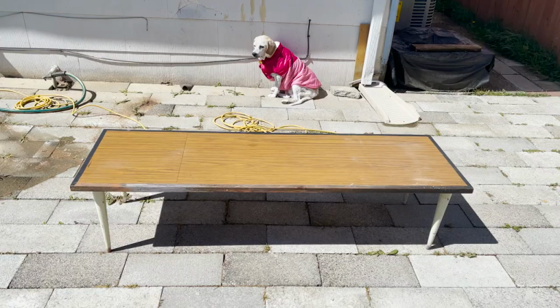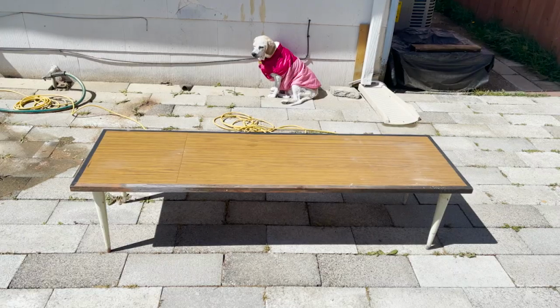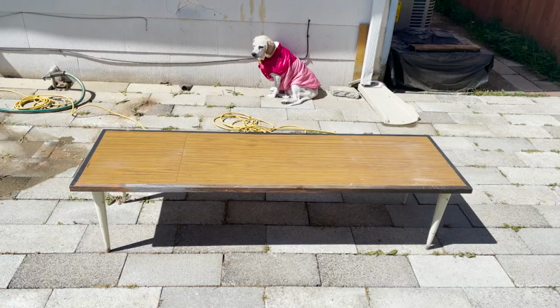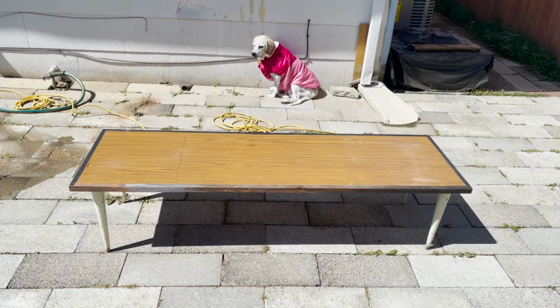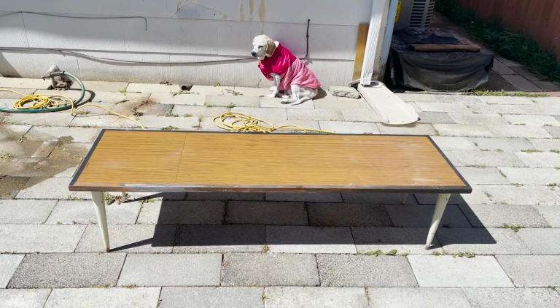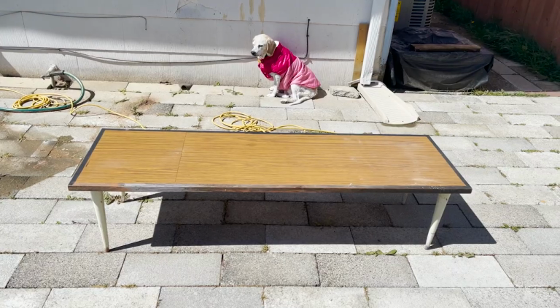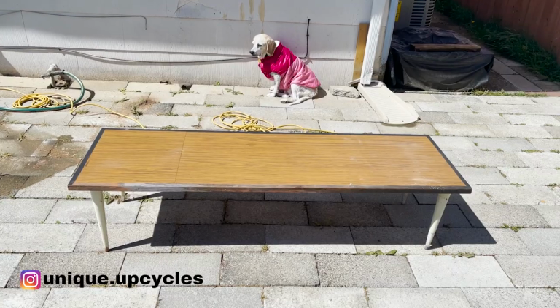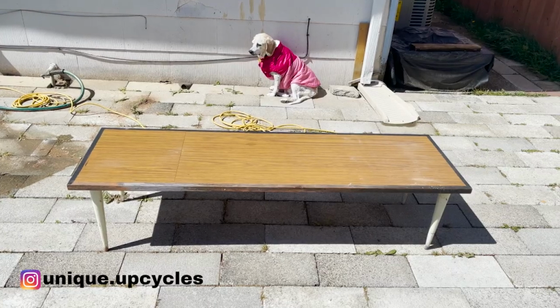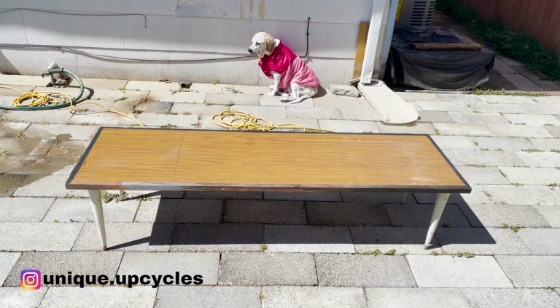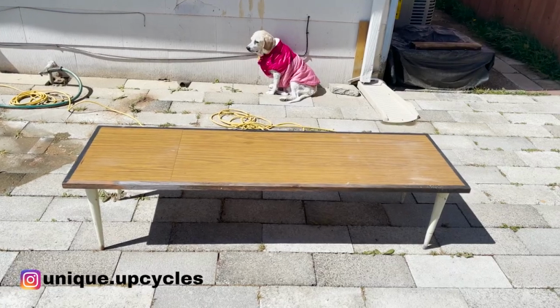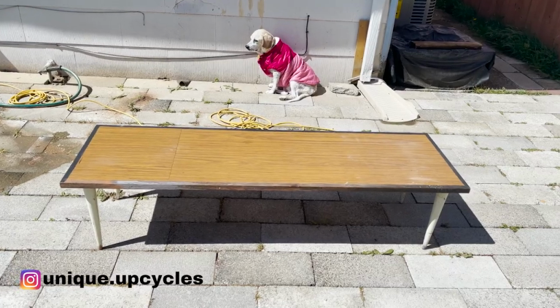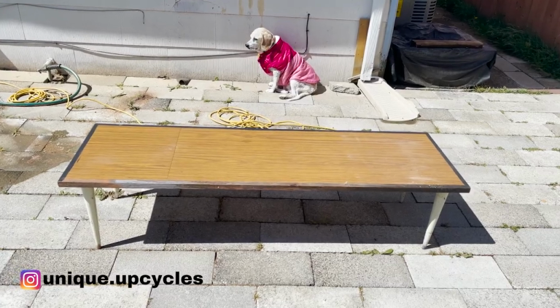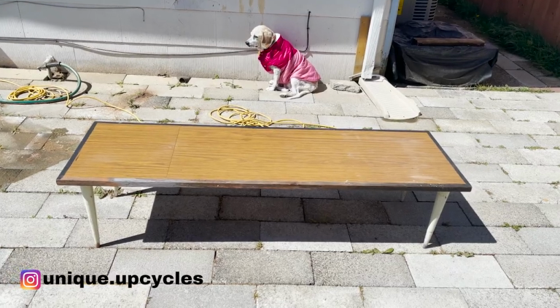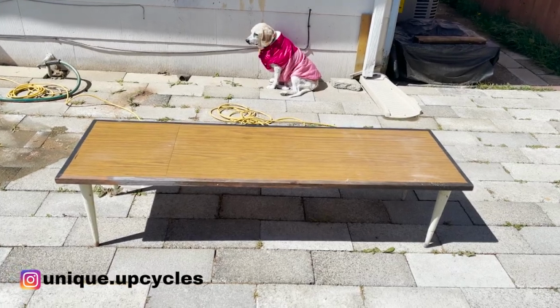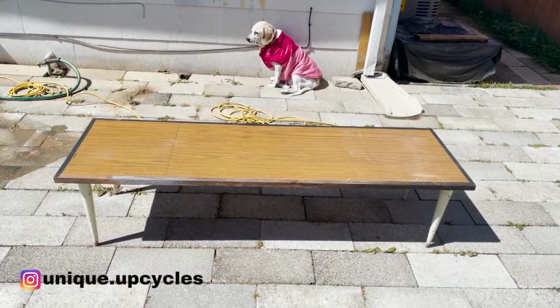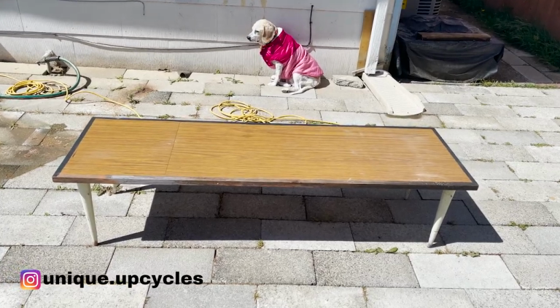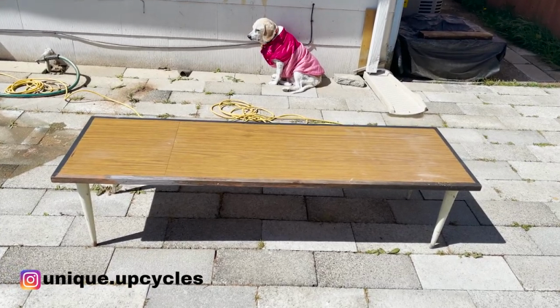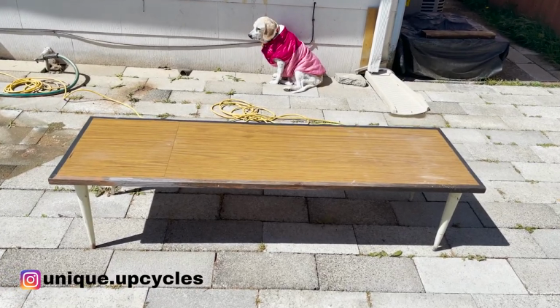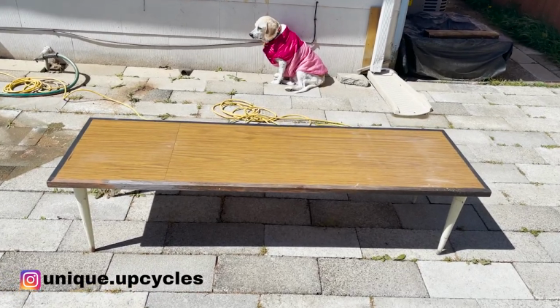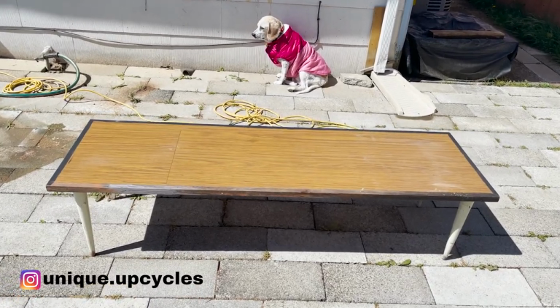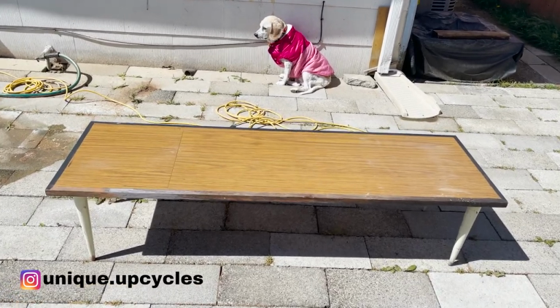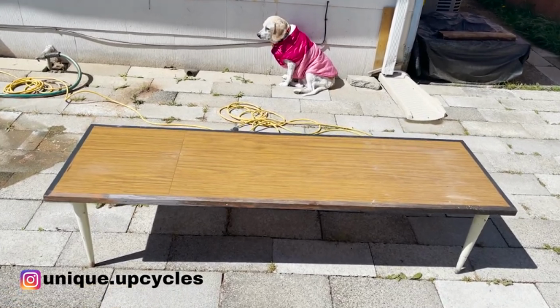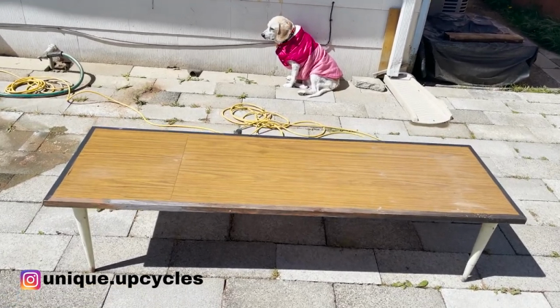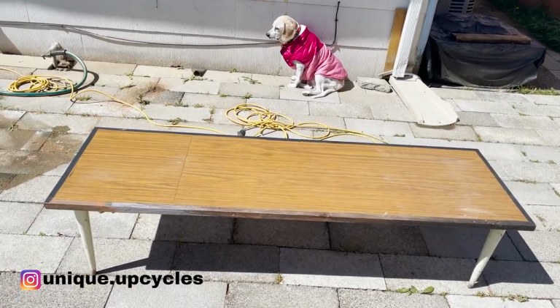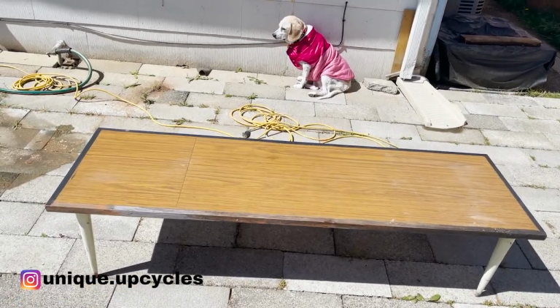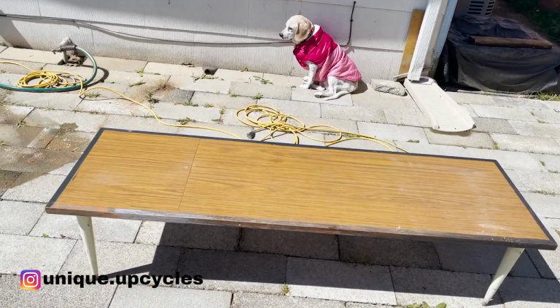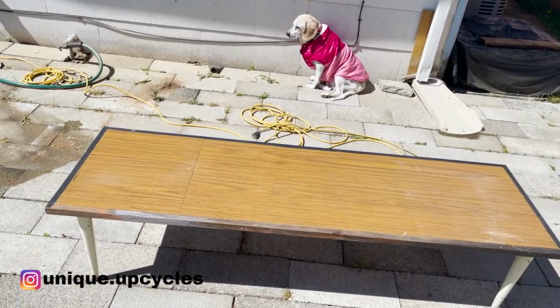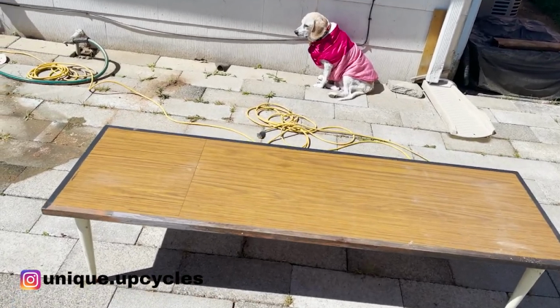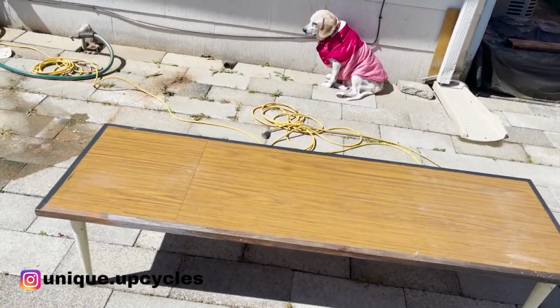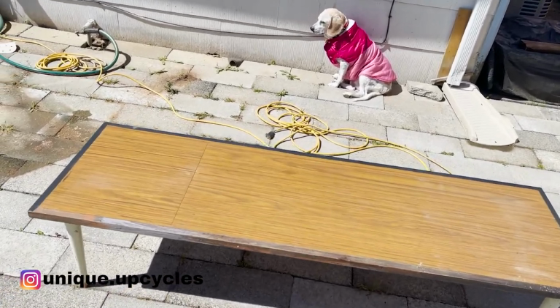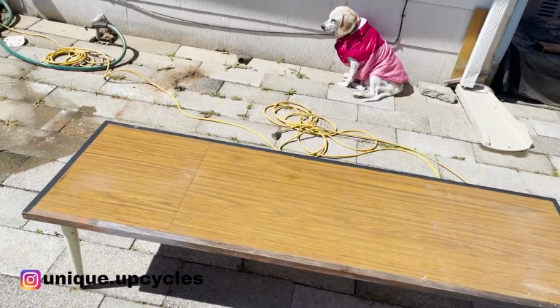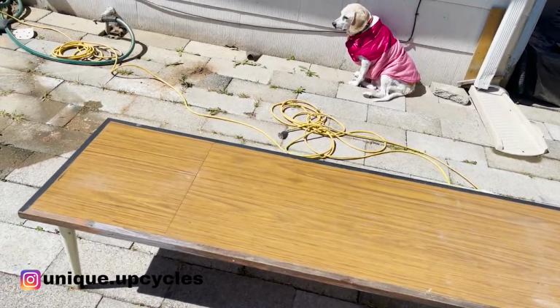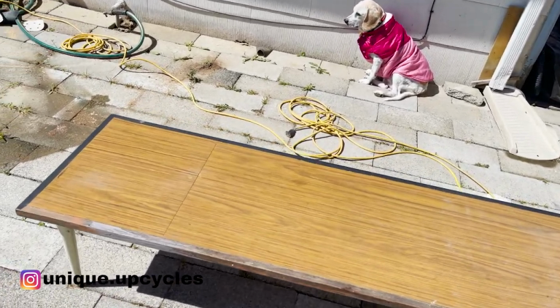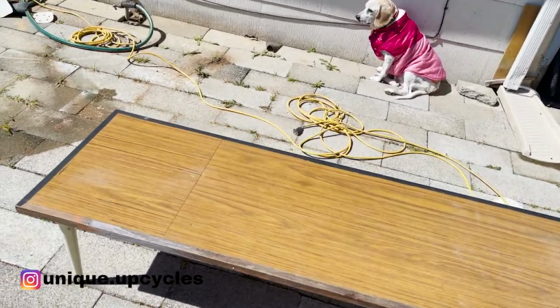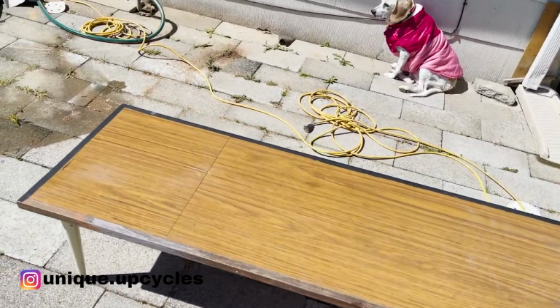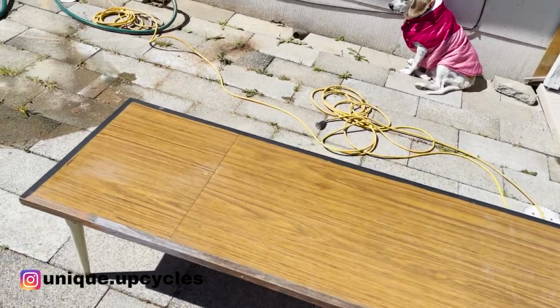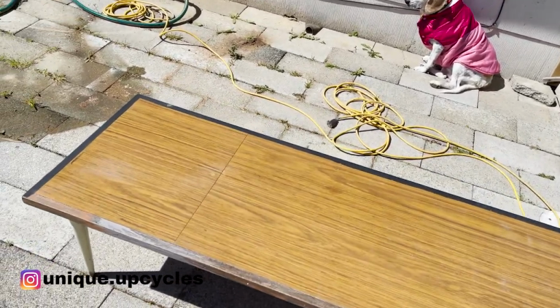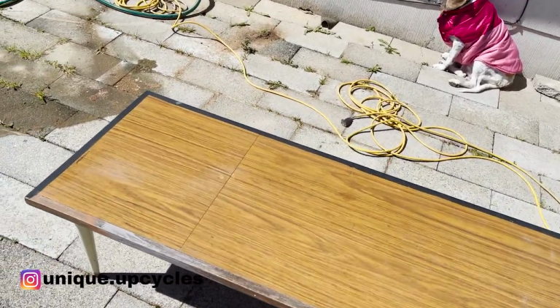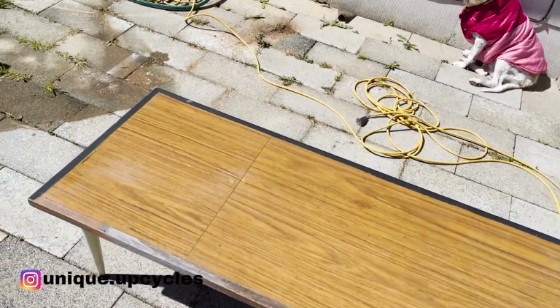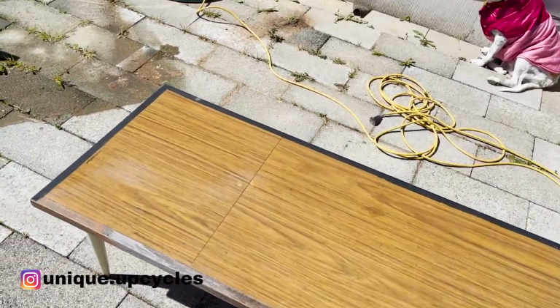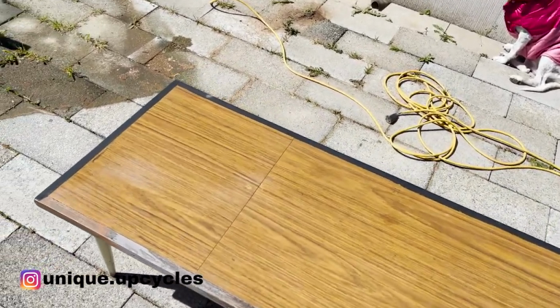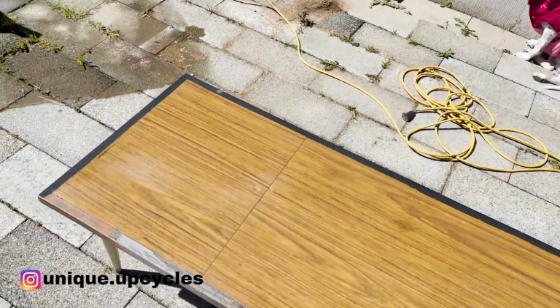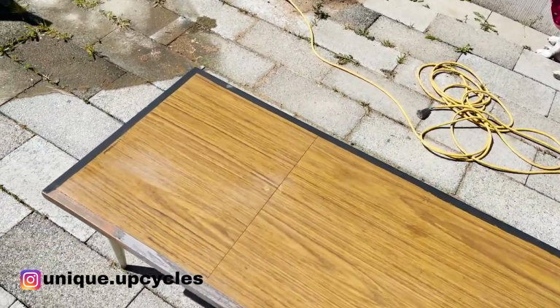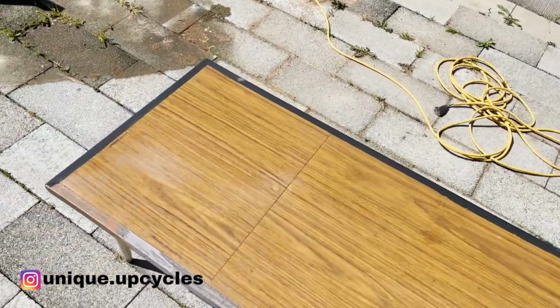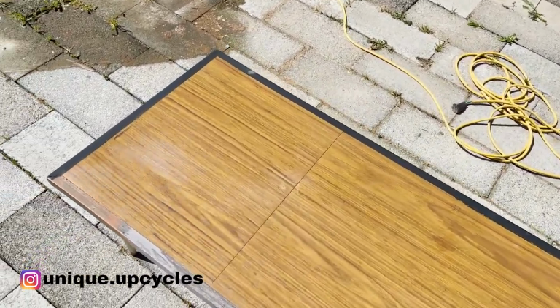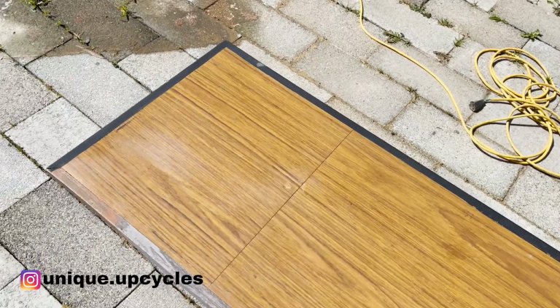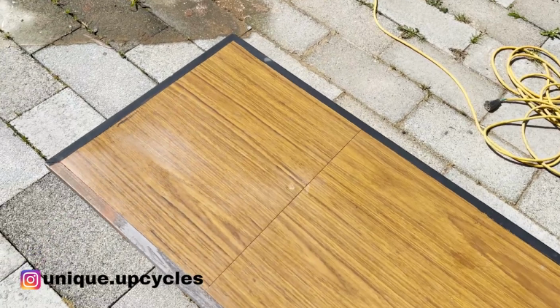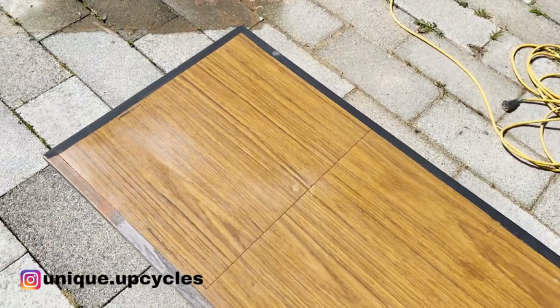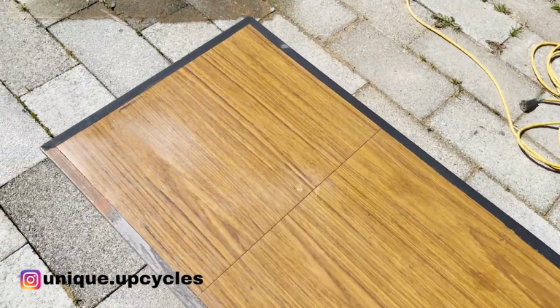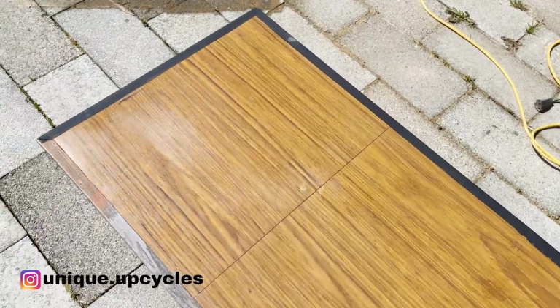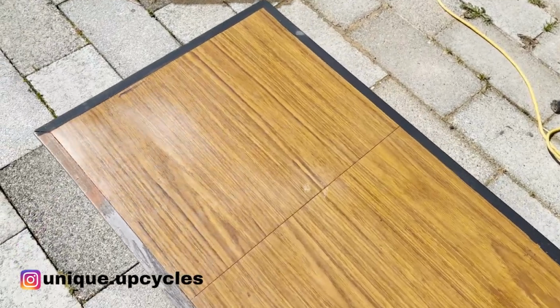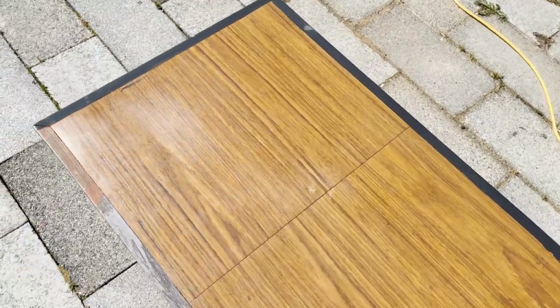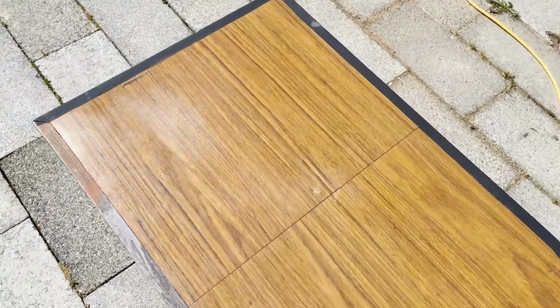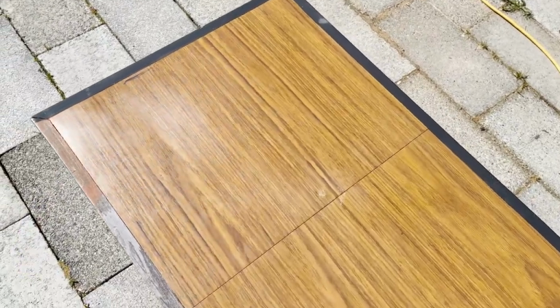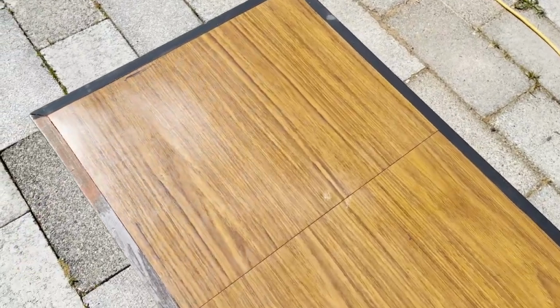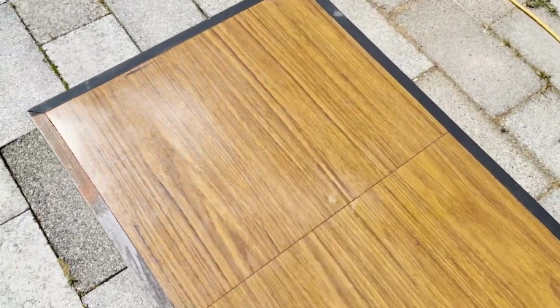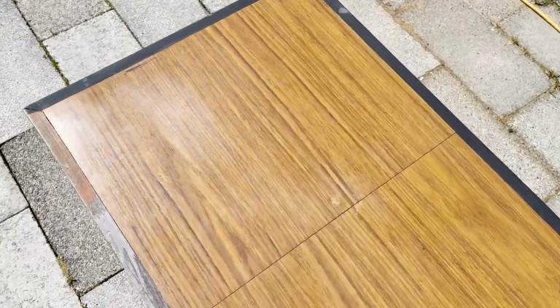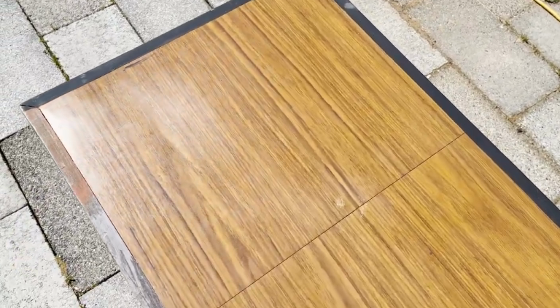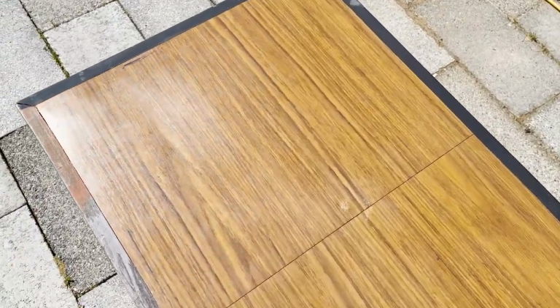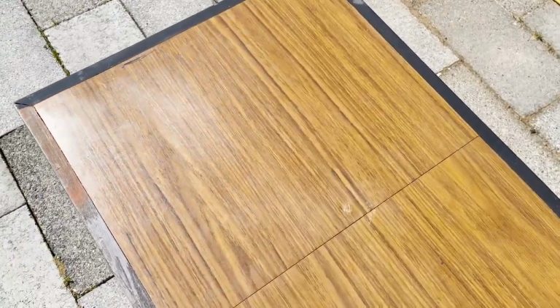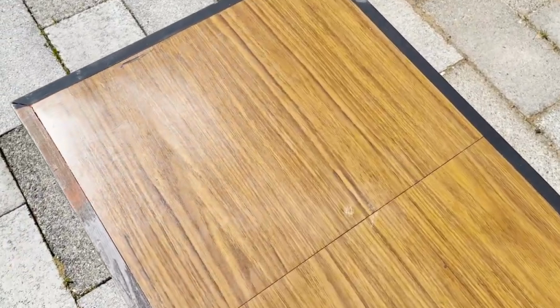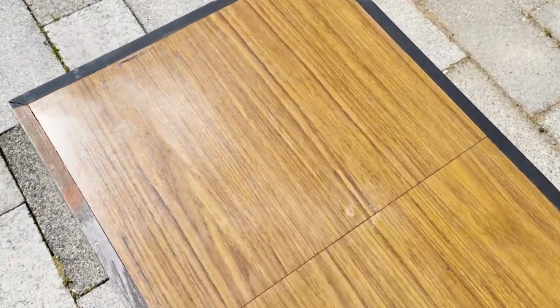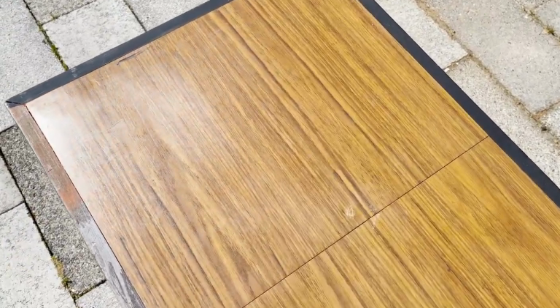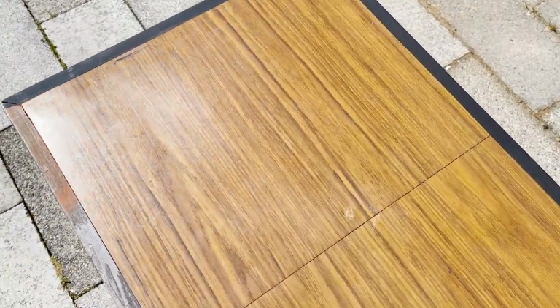Hey guys, welcome or welcome back. In today's video, I'll be making over this MCM coffee table.